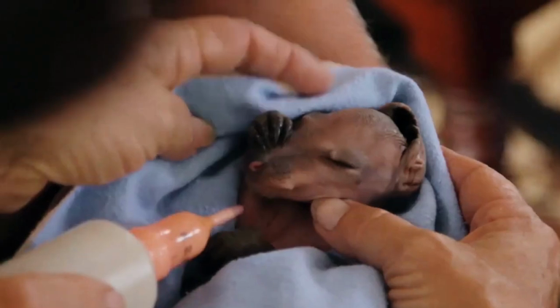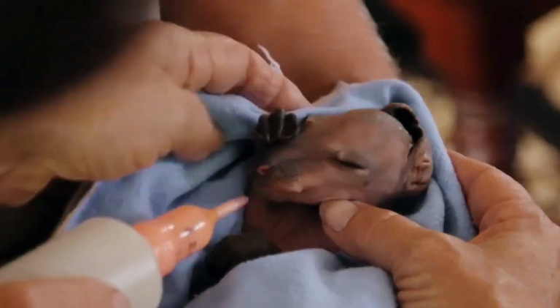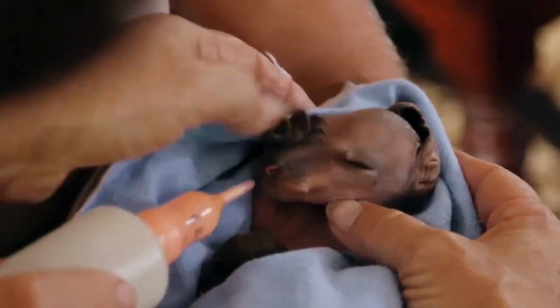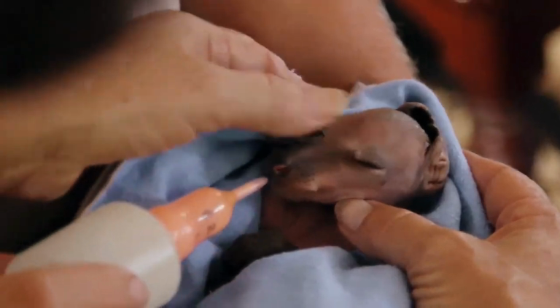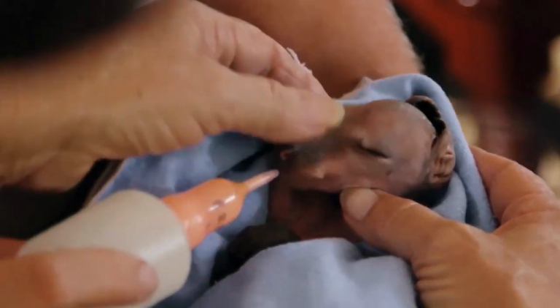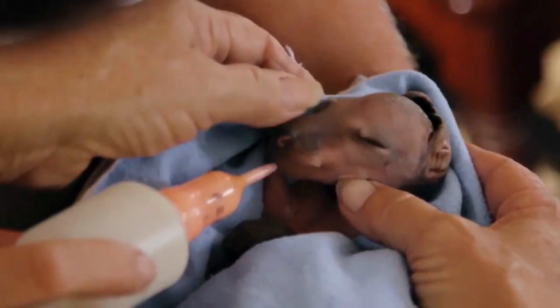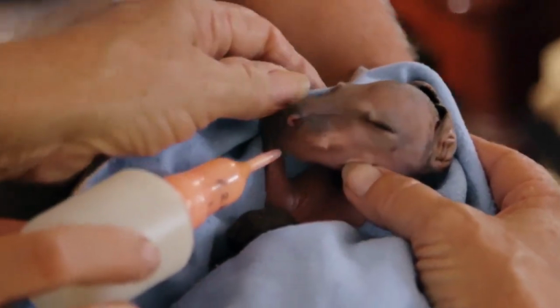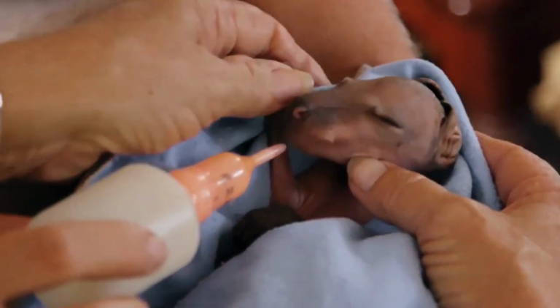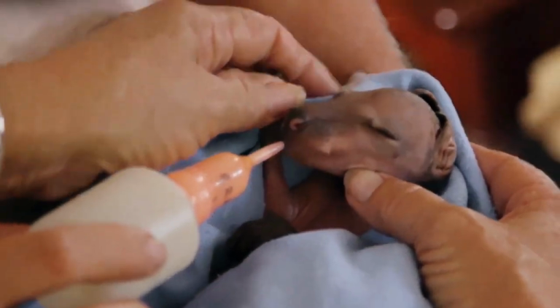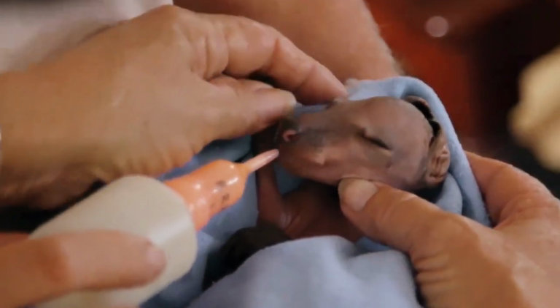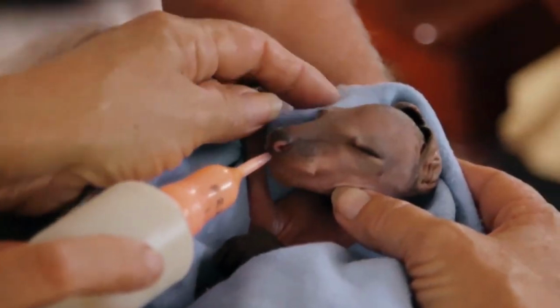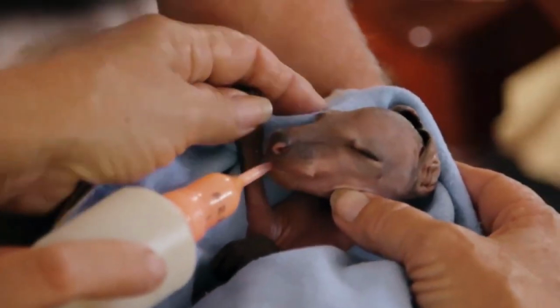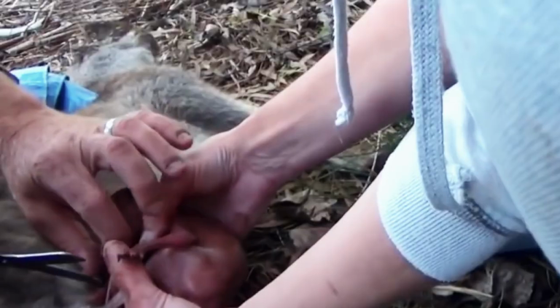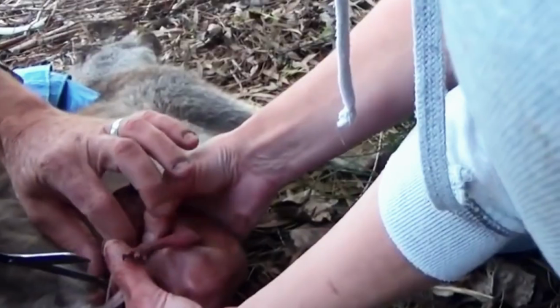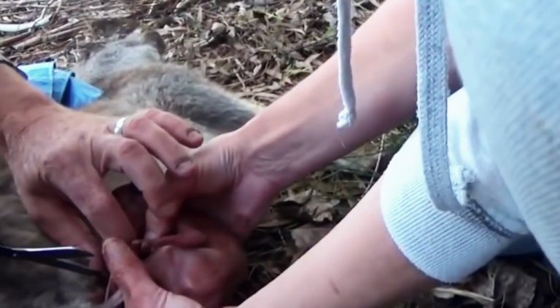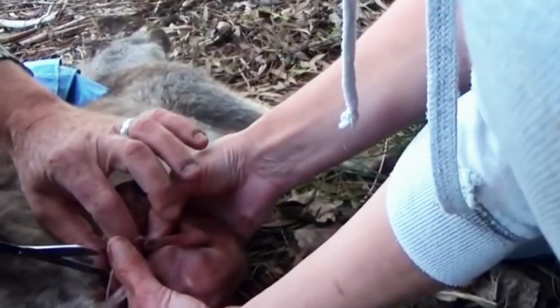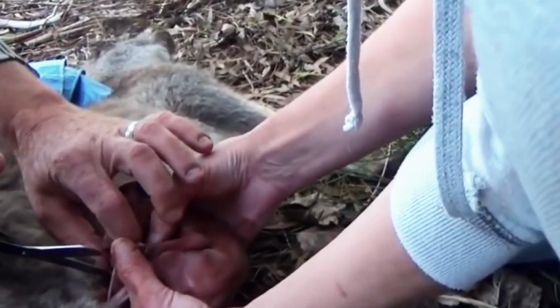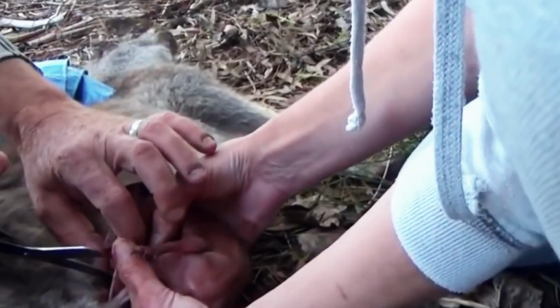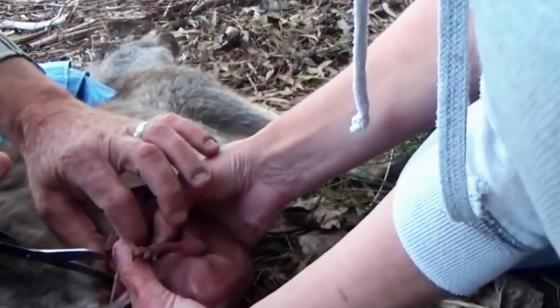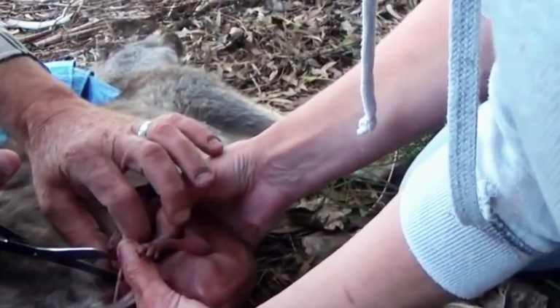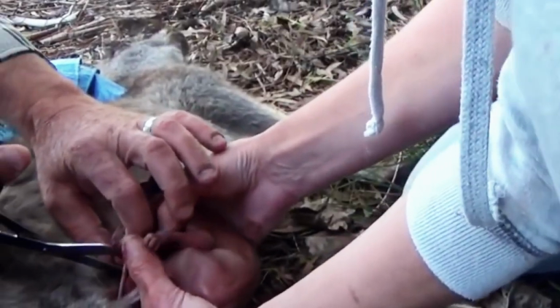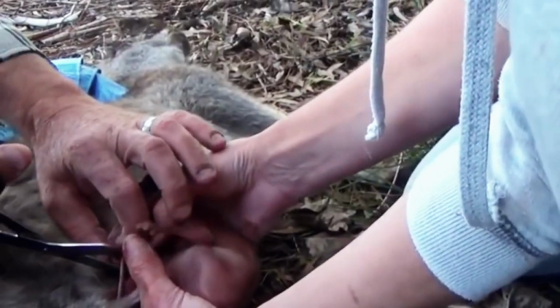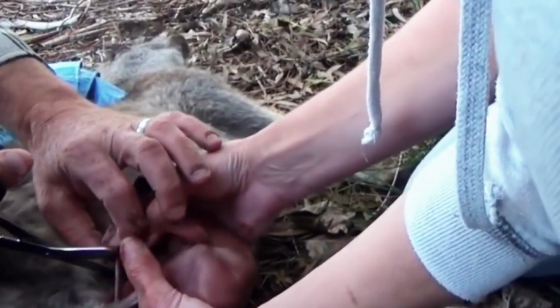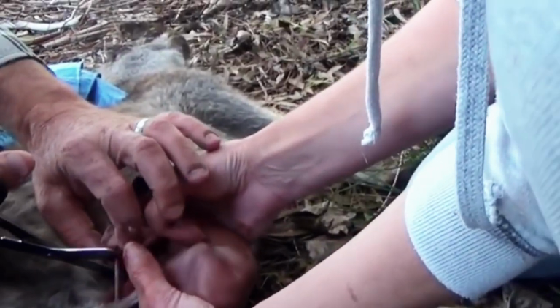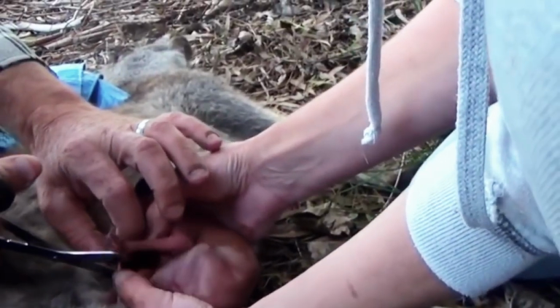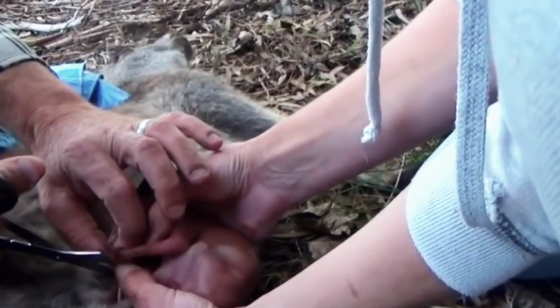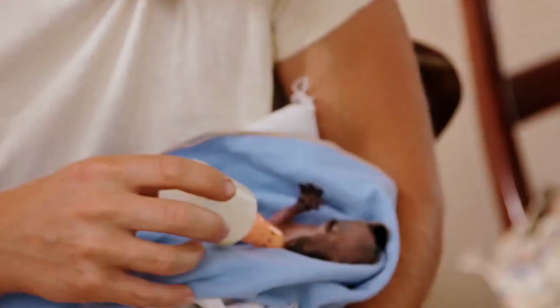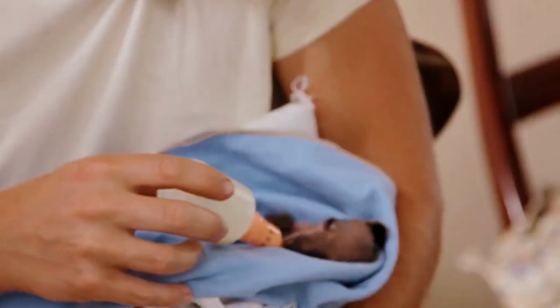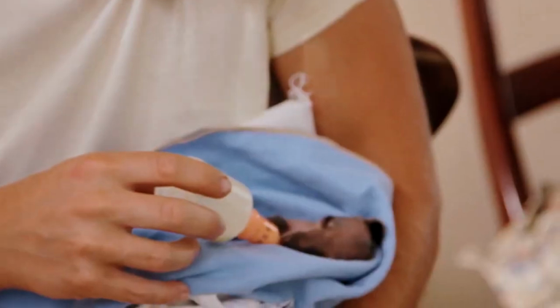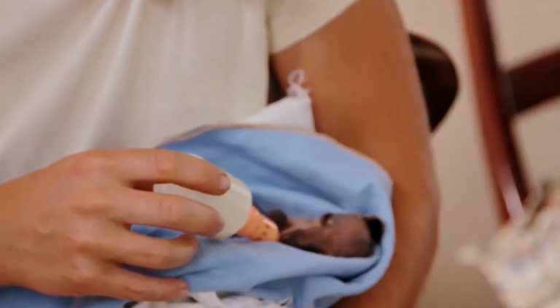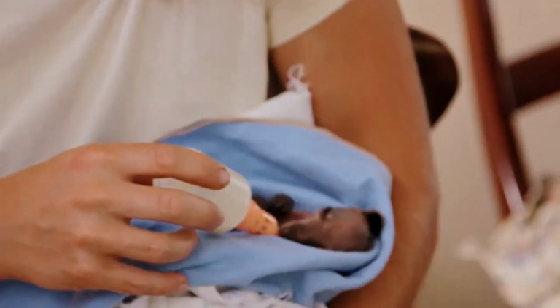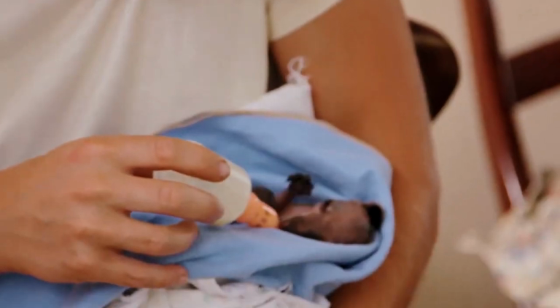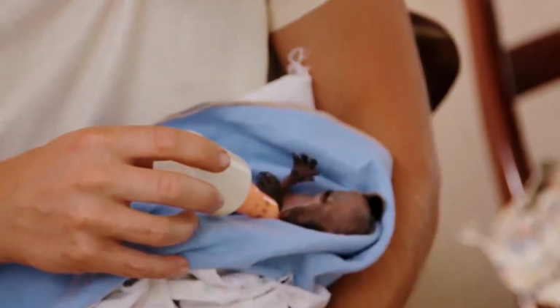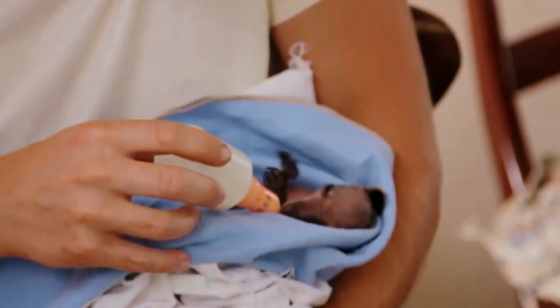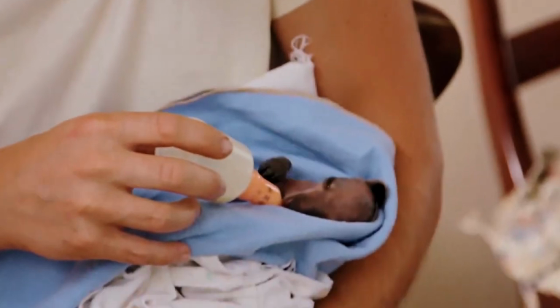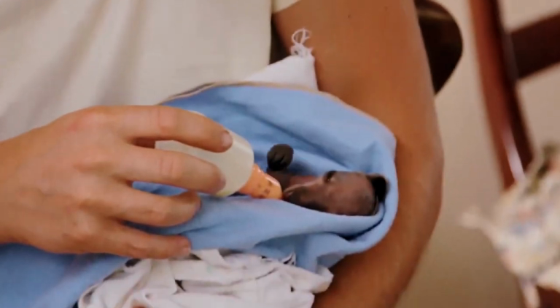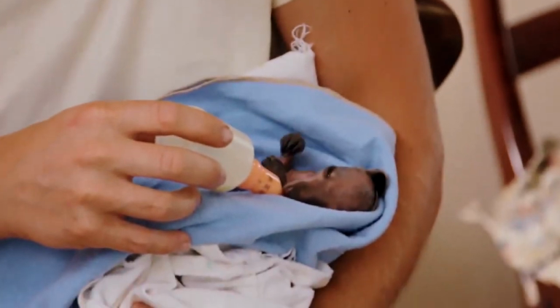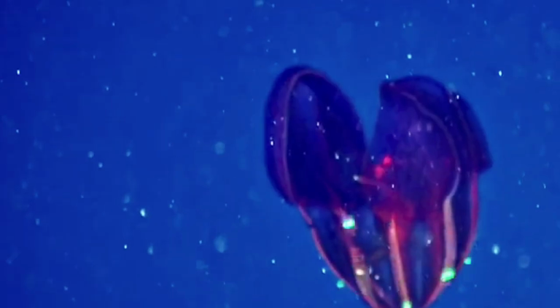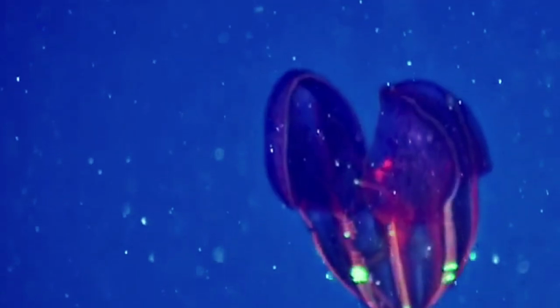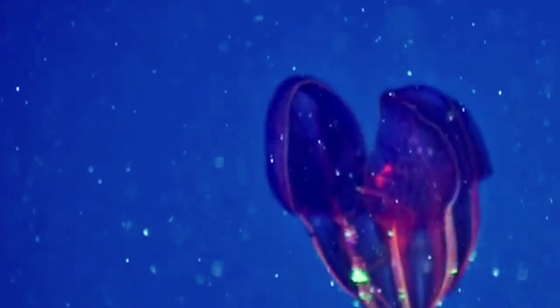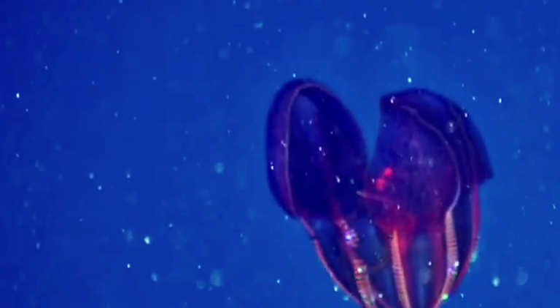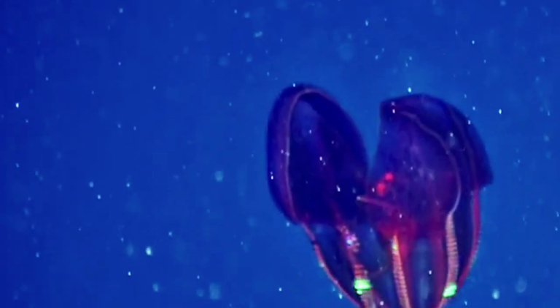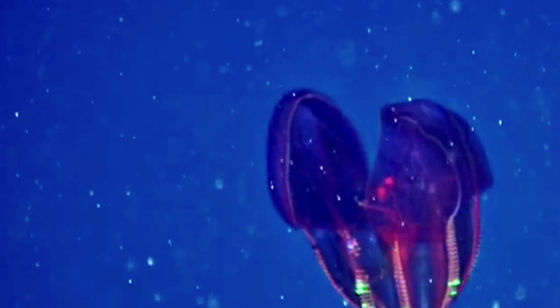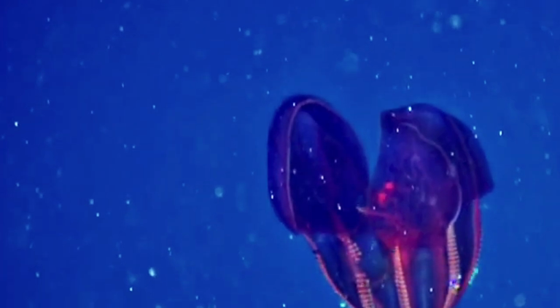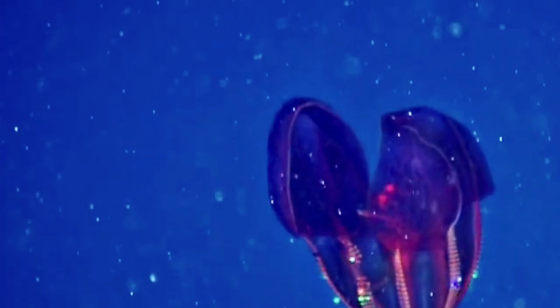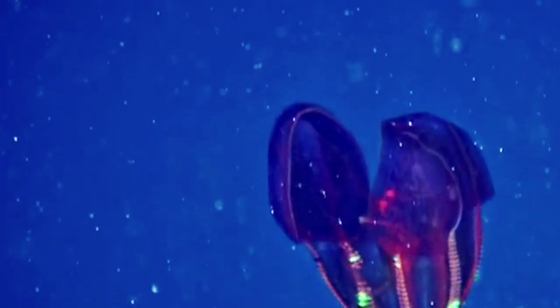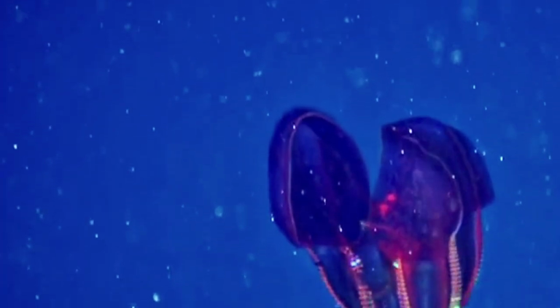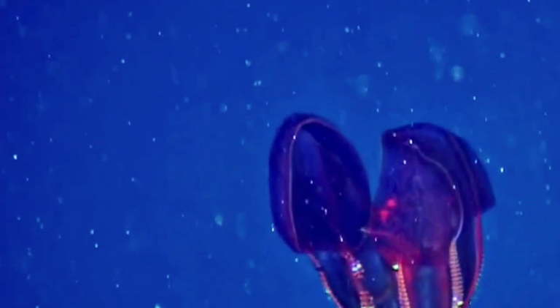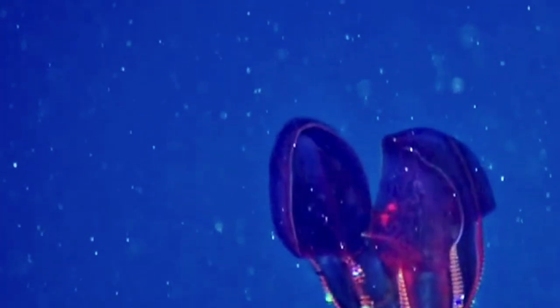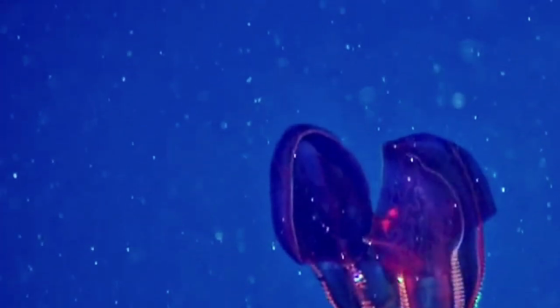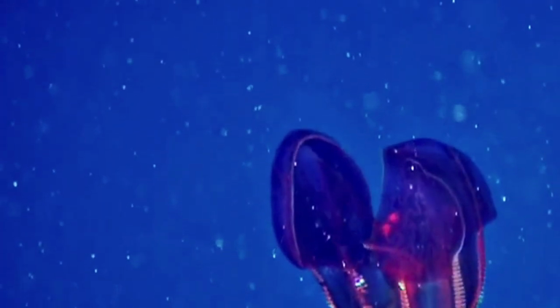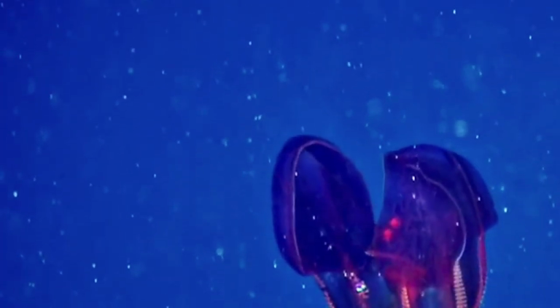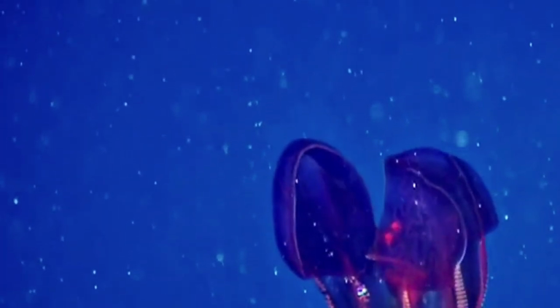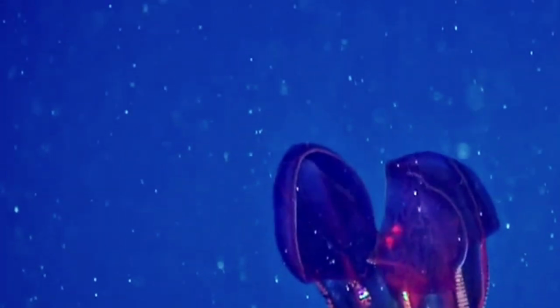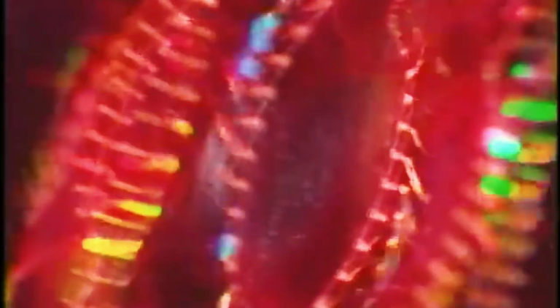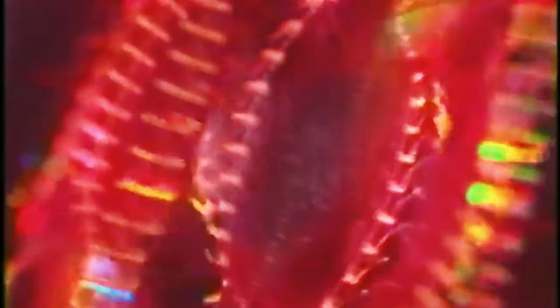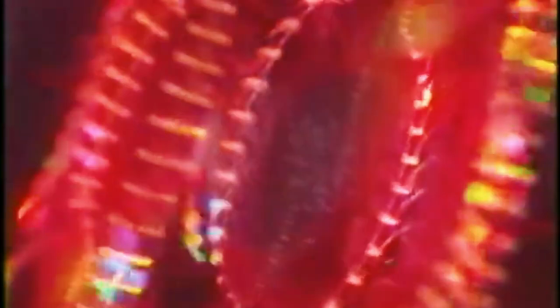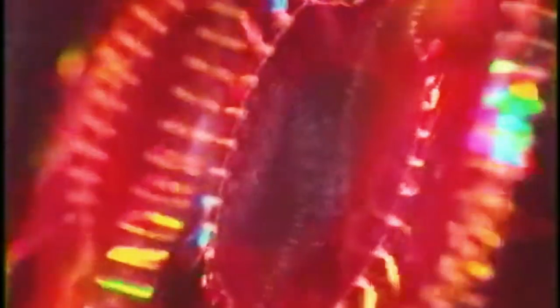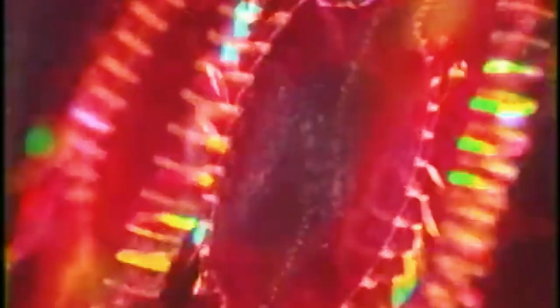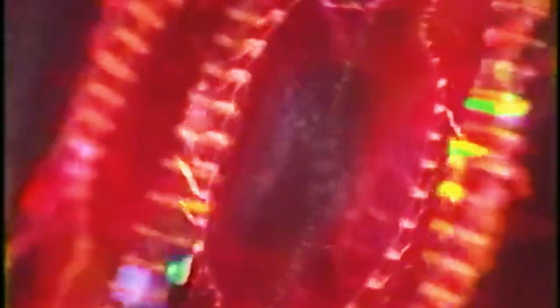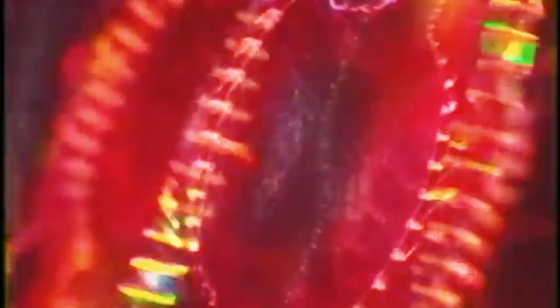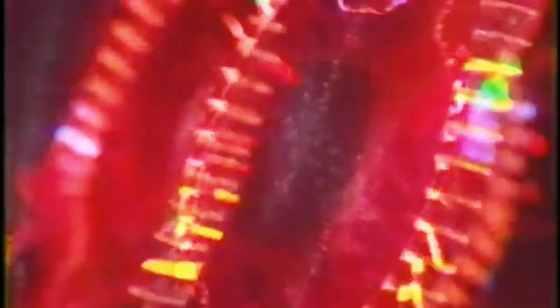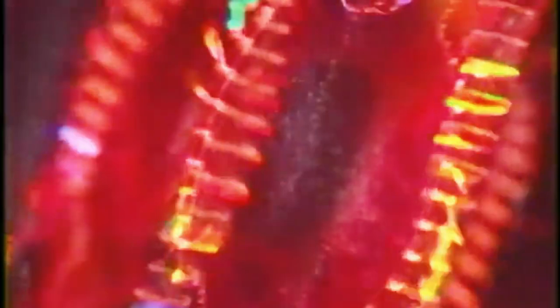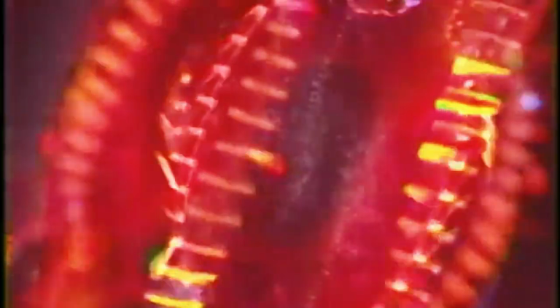In today's video, we'll be taking a look at what happened to this poor little guy, and trying not to get hypnotized by this mesmerizing creature.